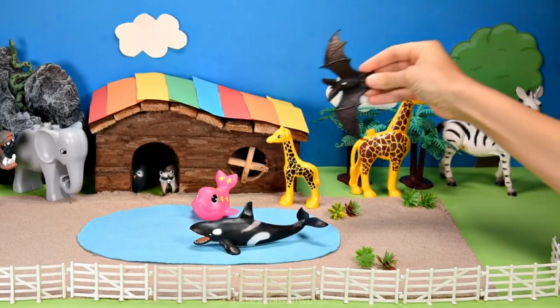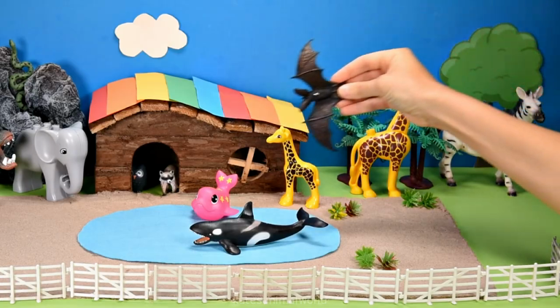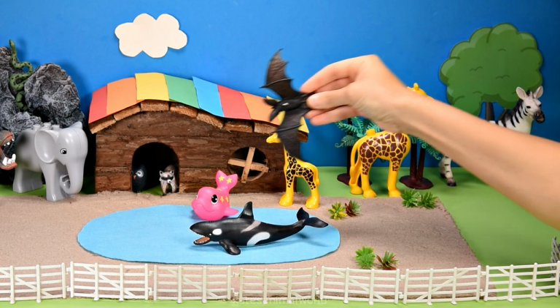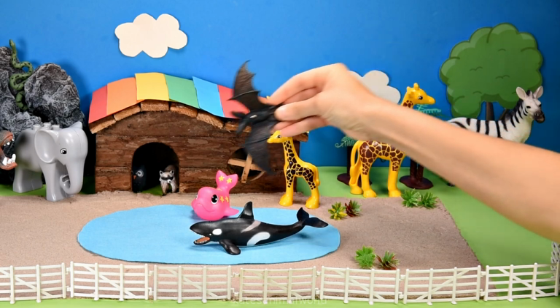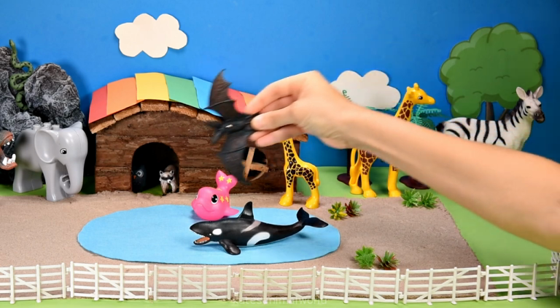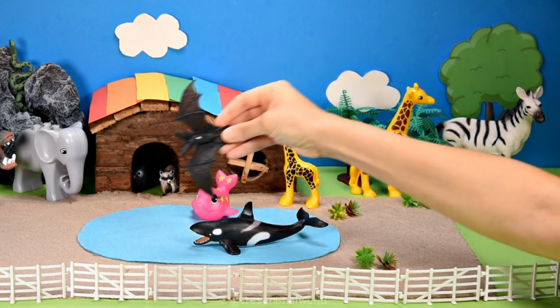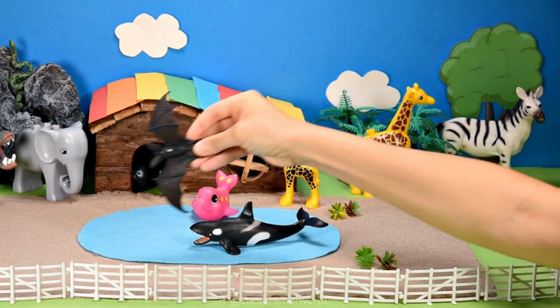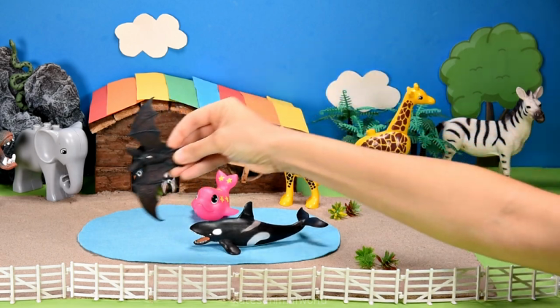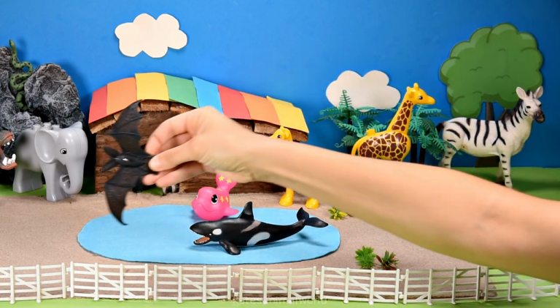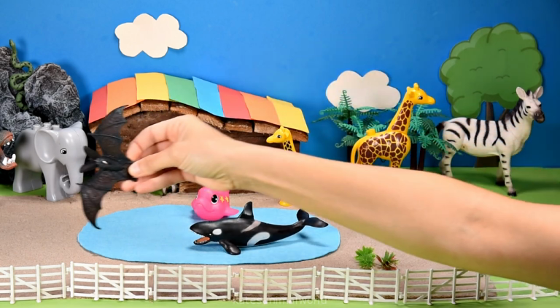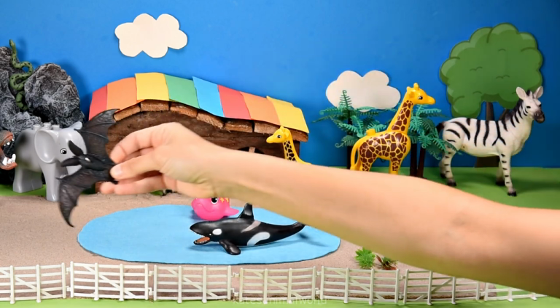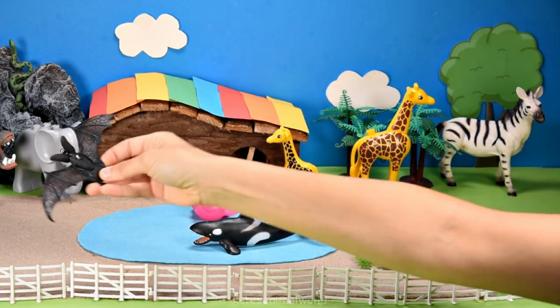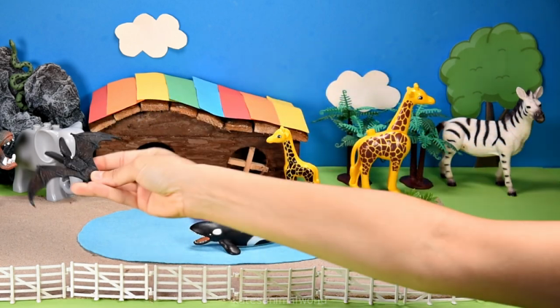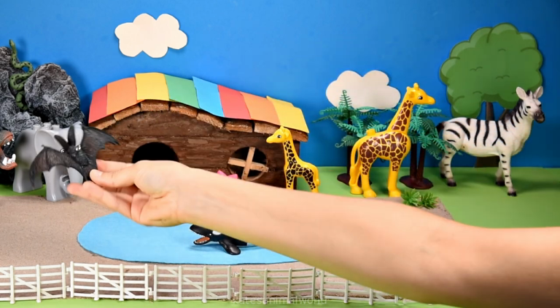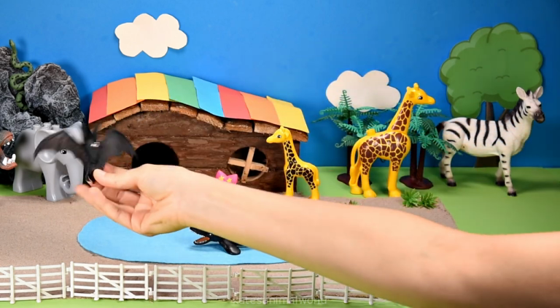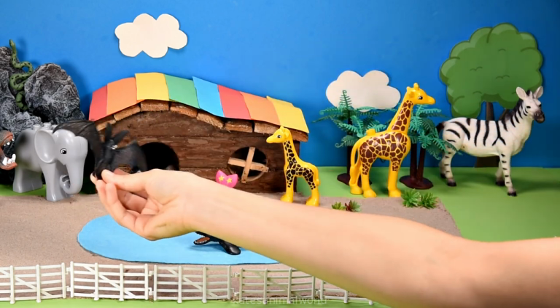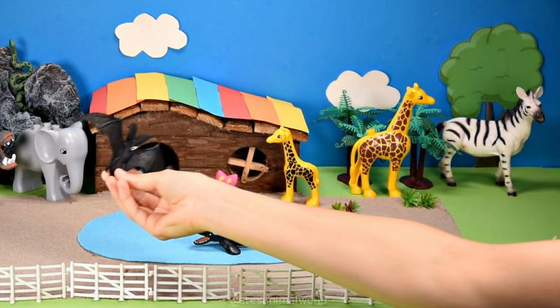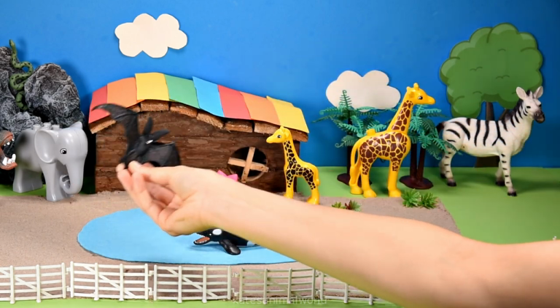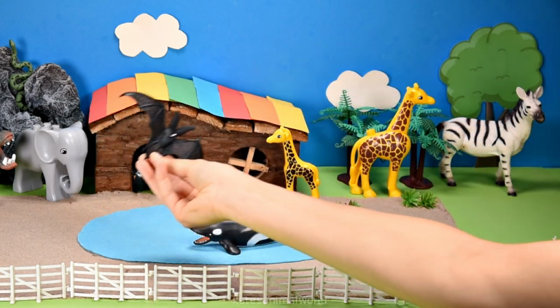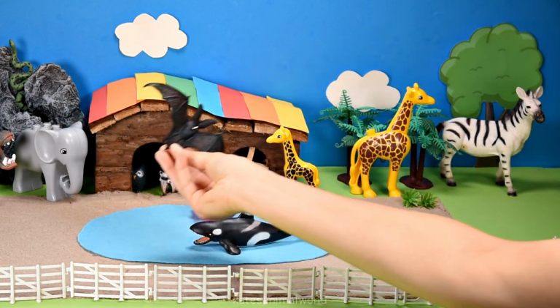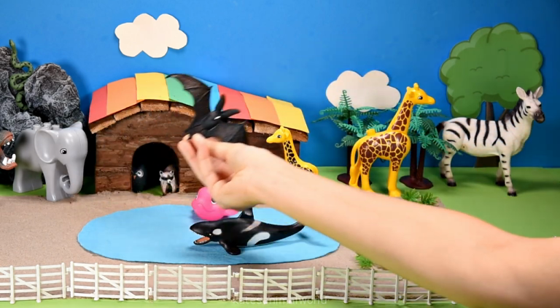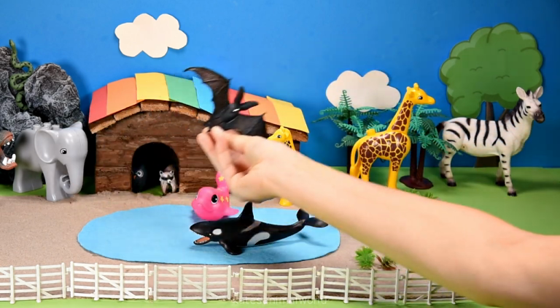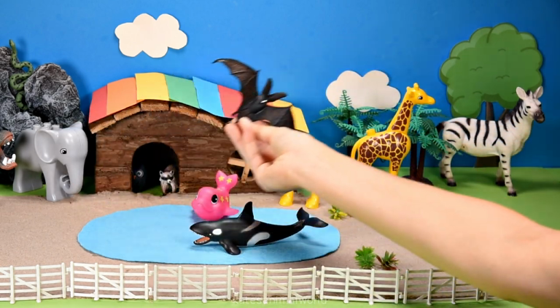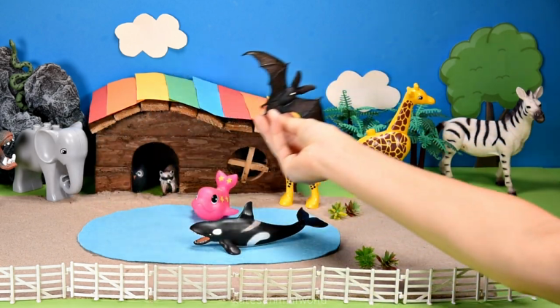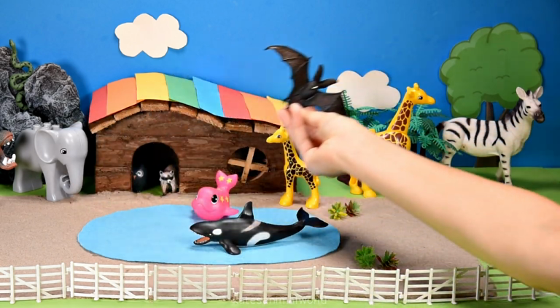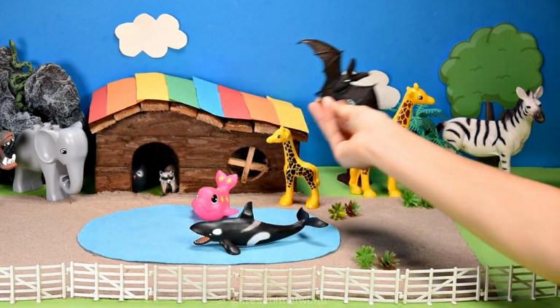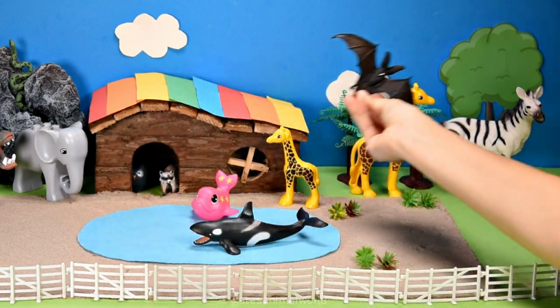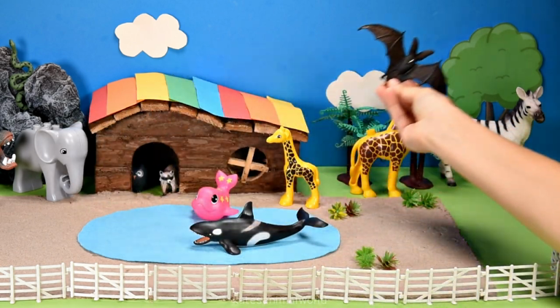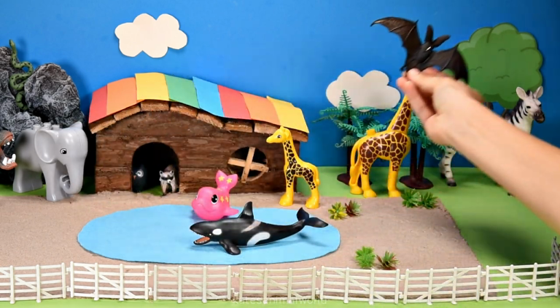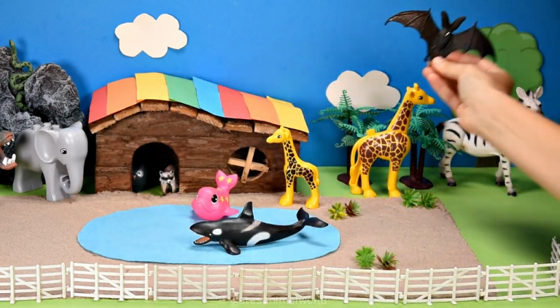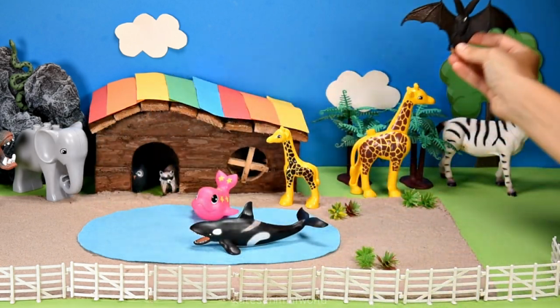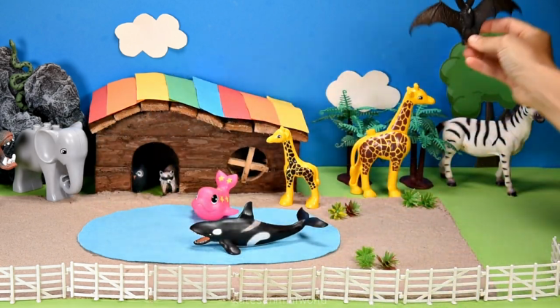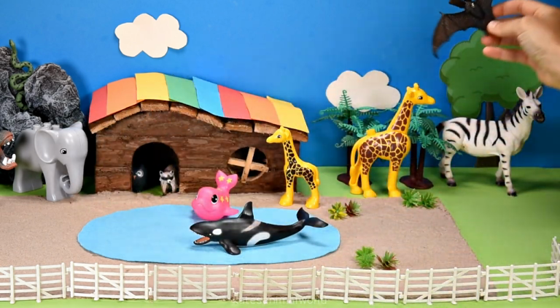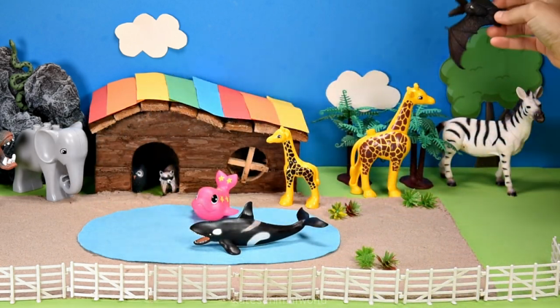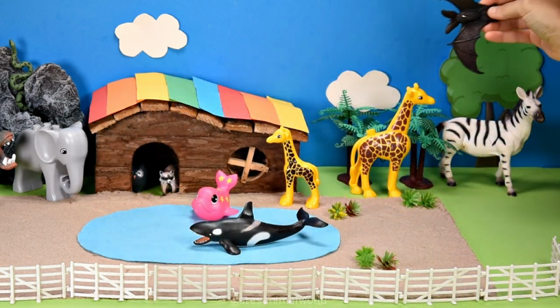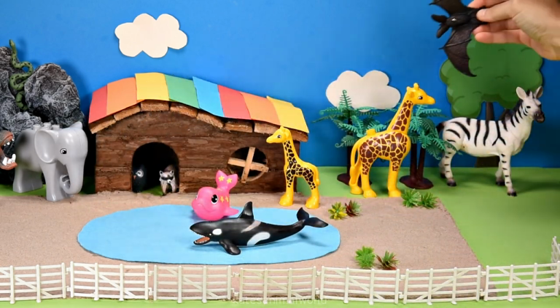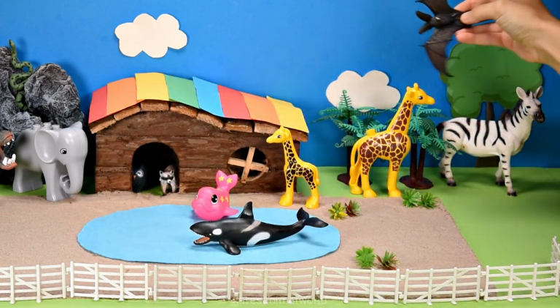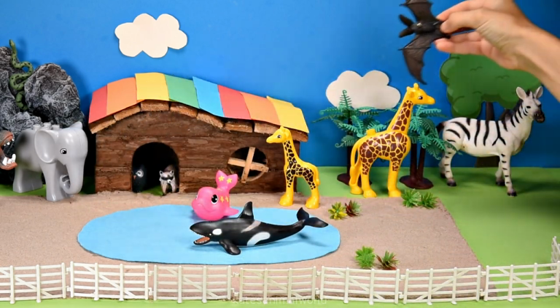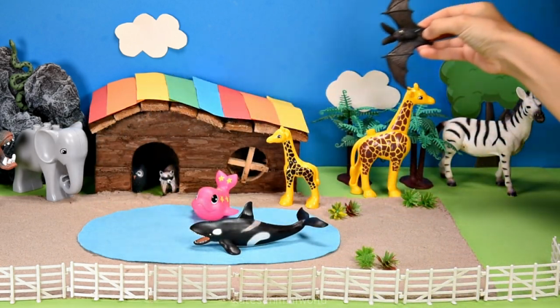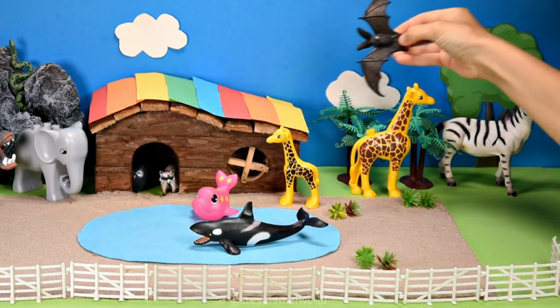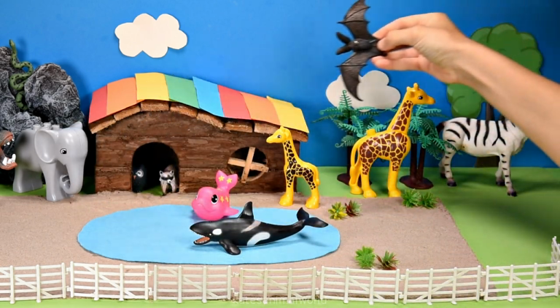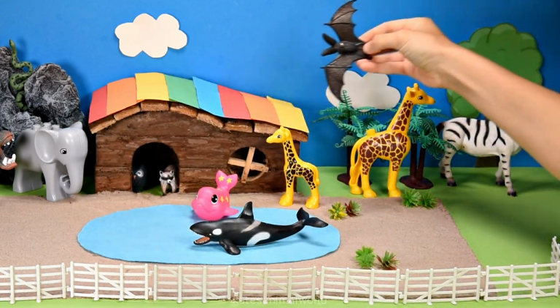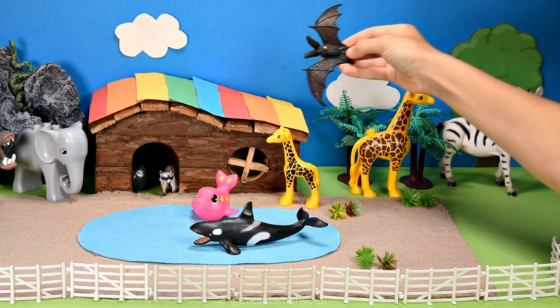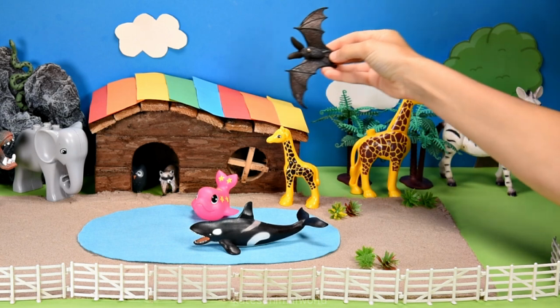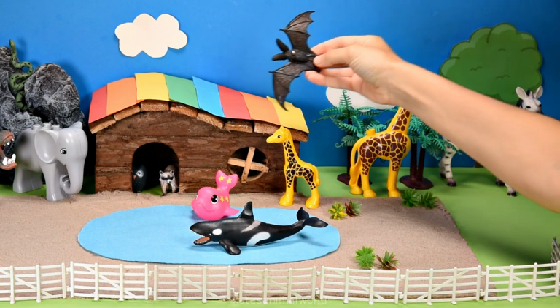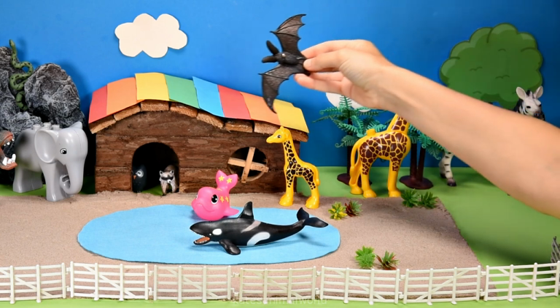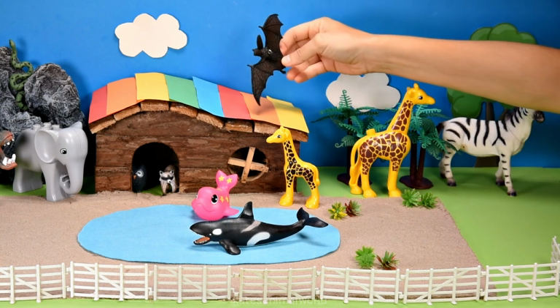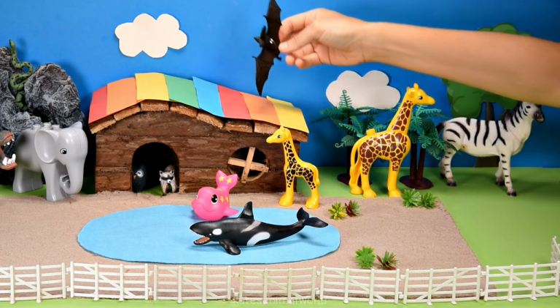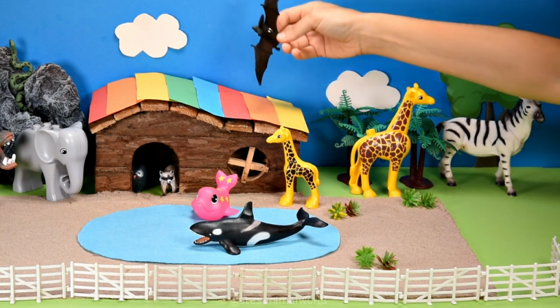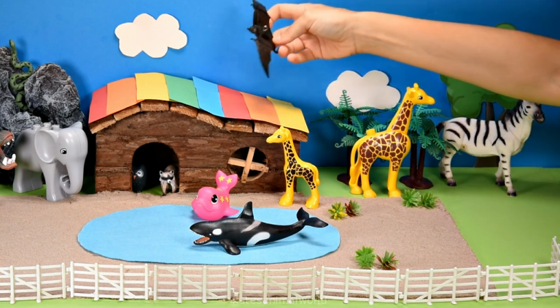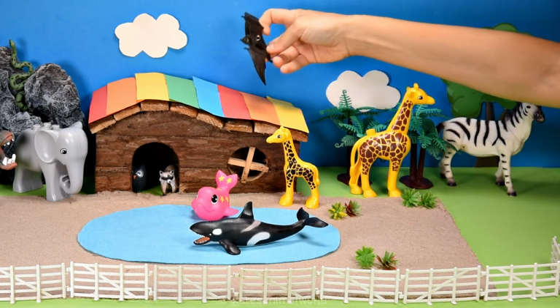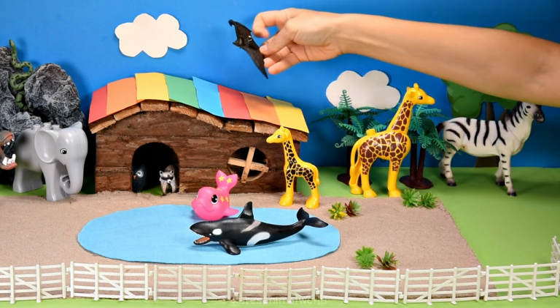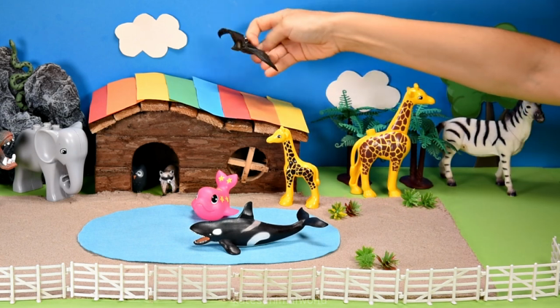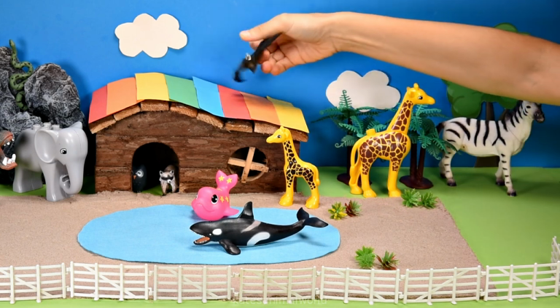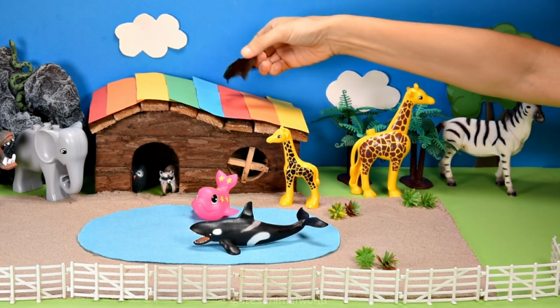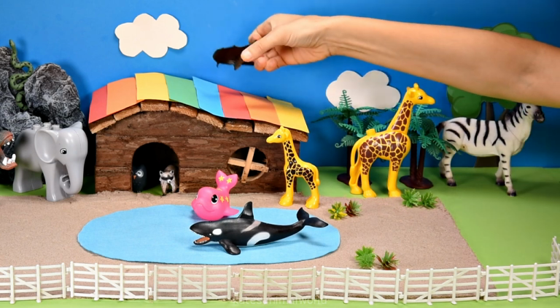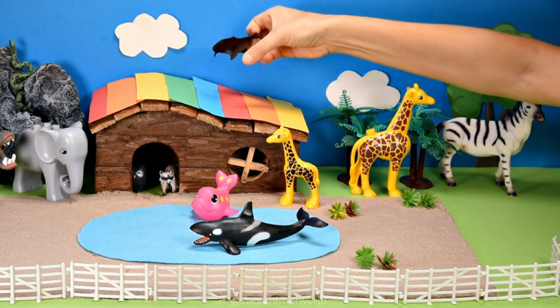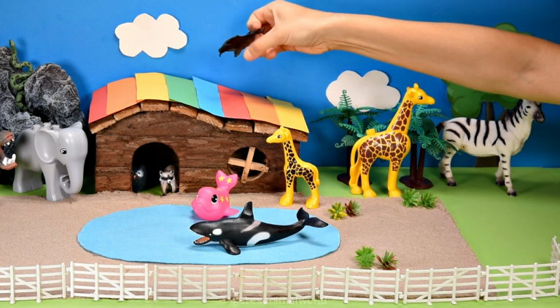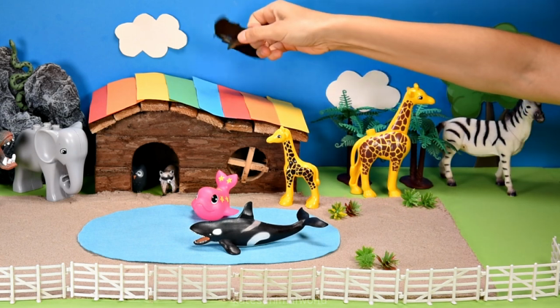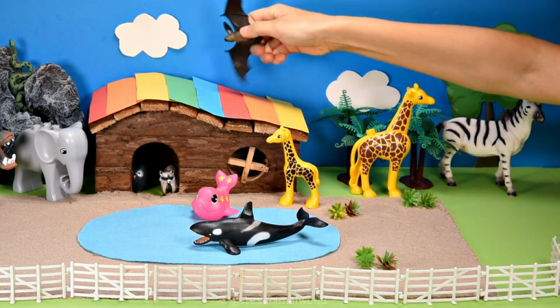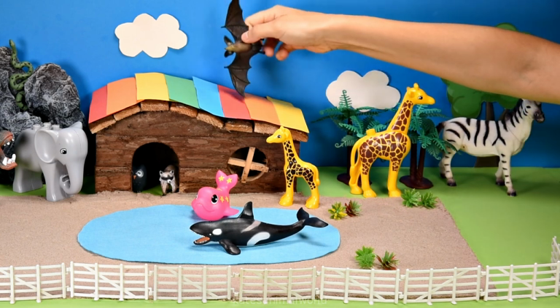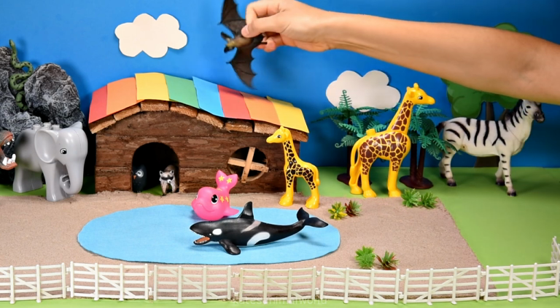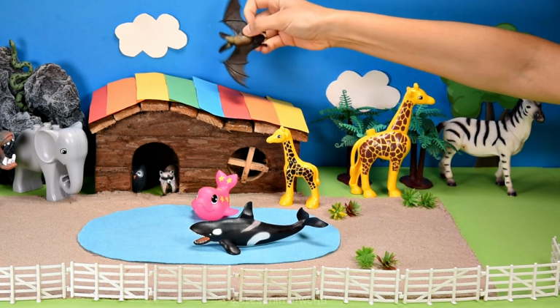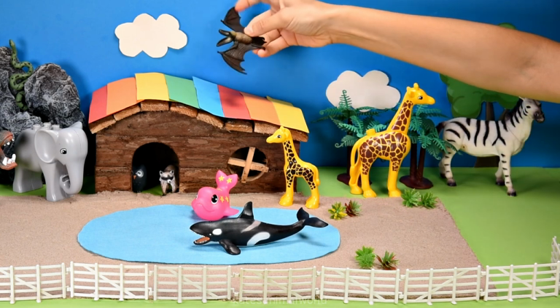Who's this flying in? It's a bat. A bat is also a nocturnal animal.